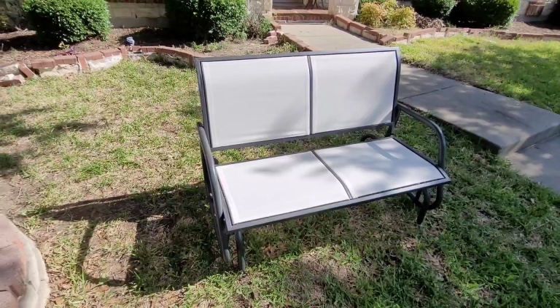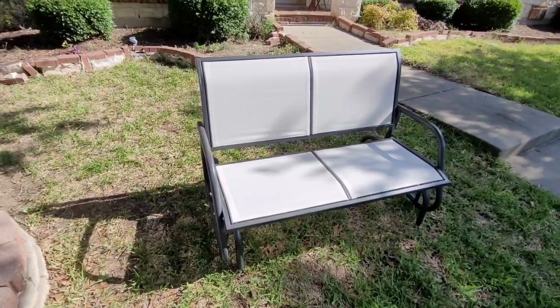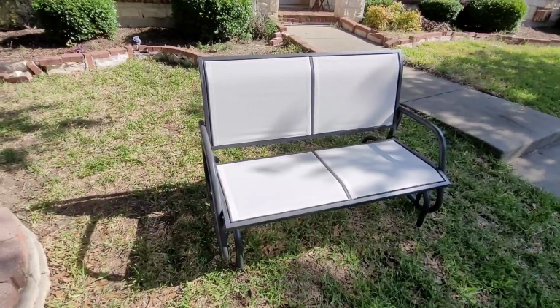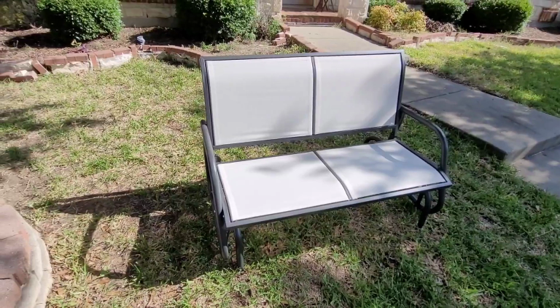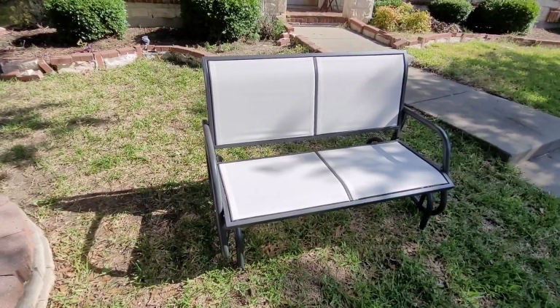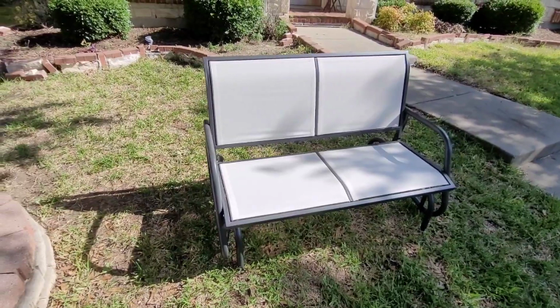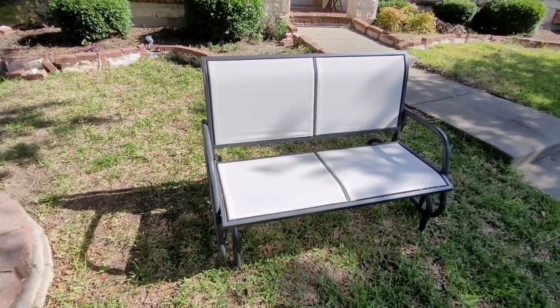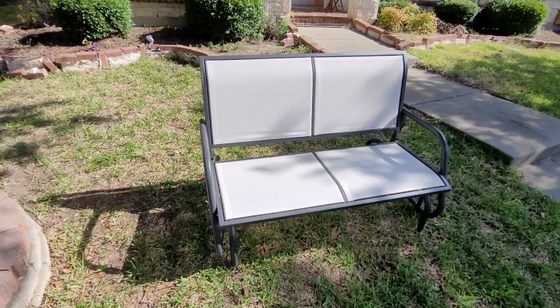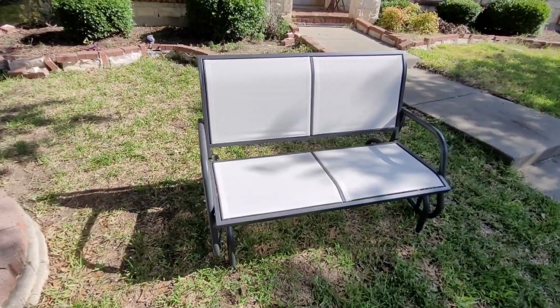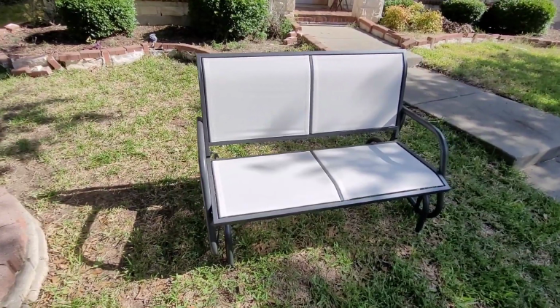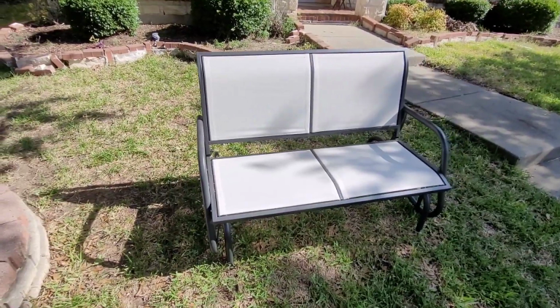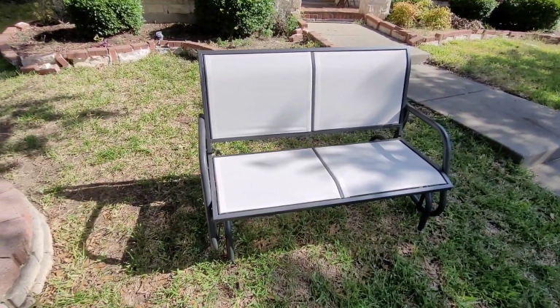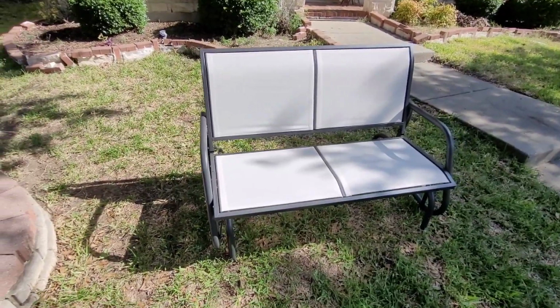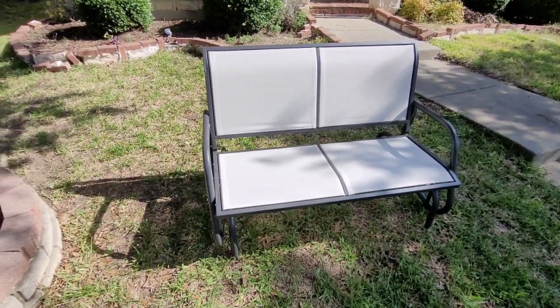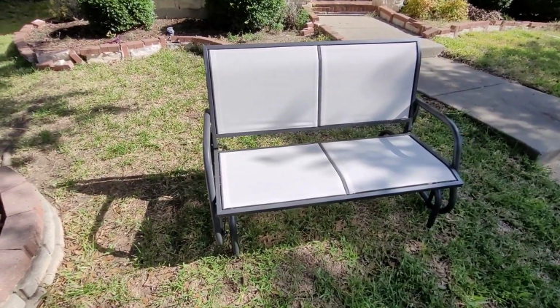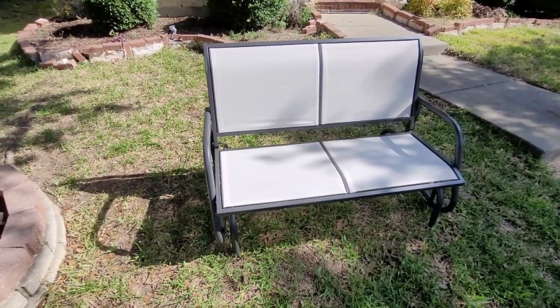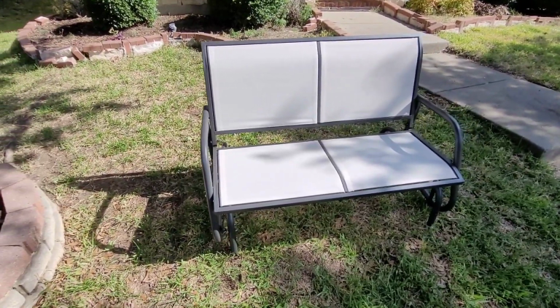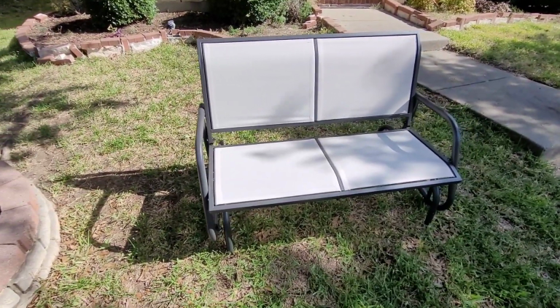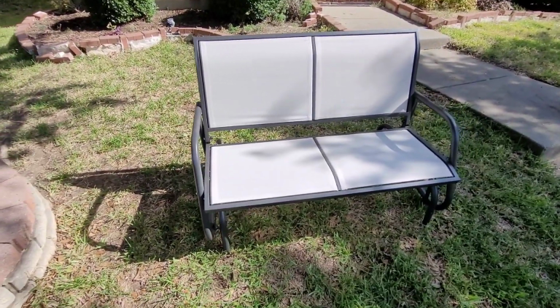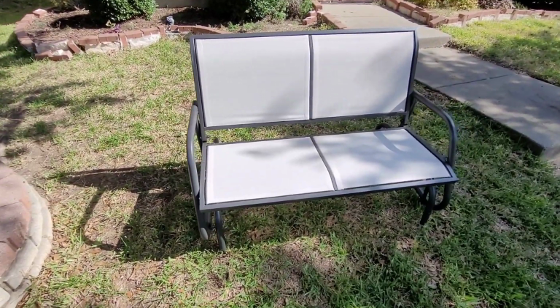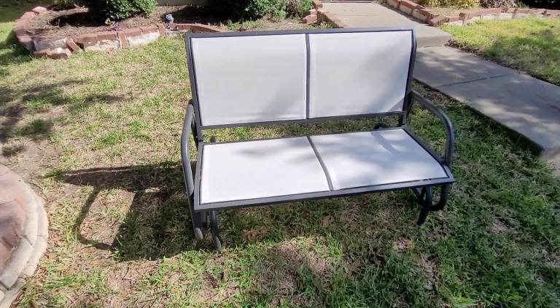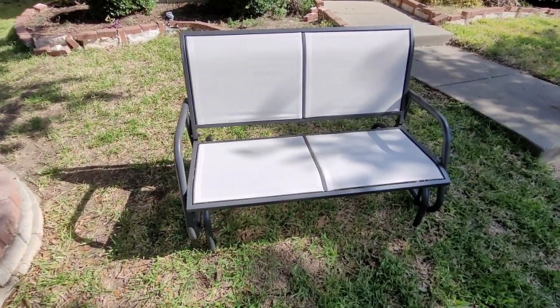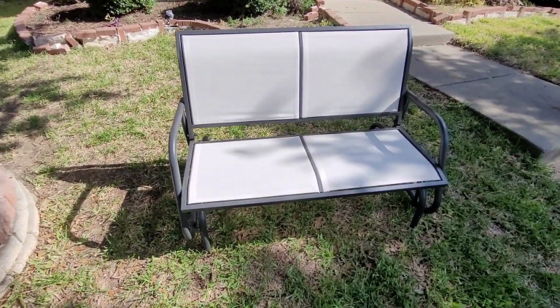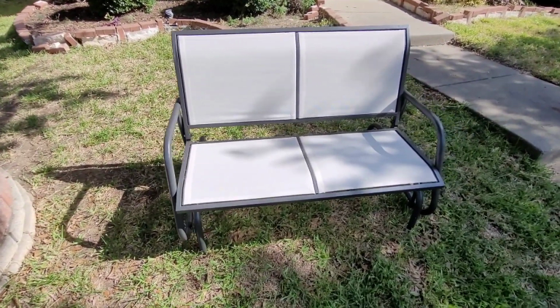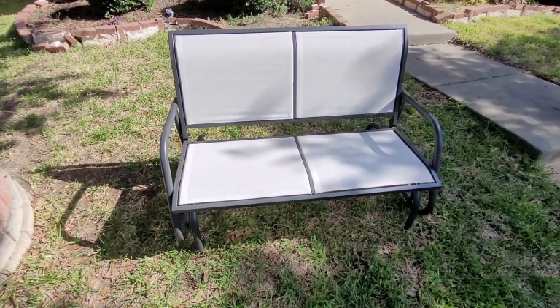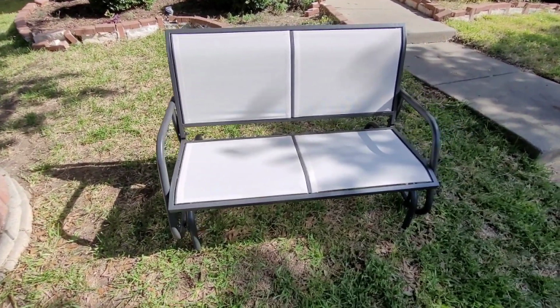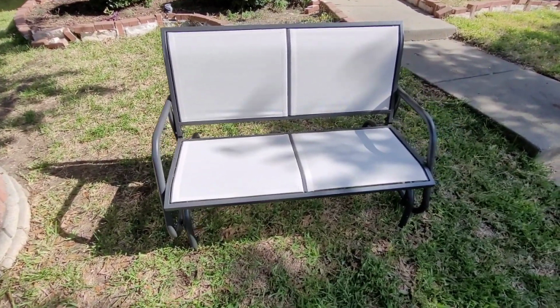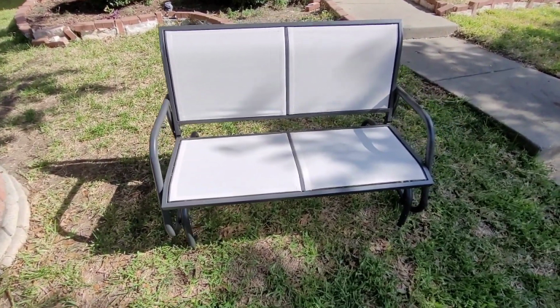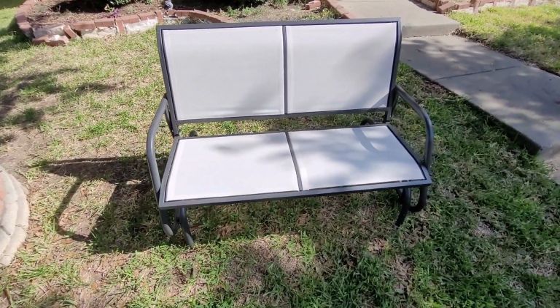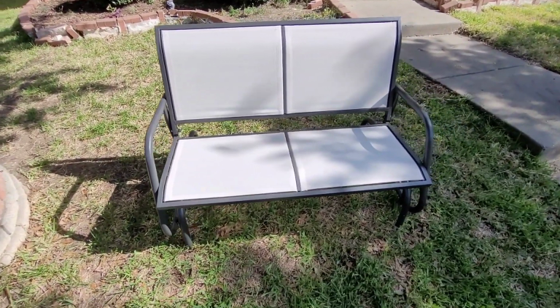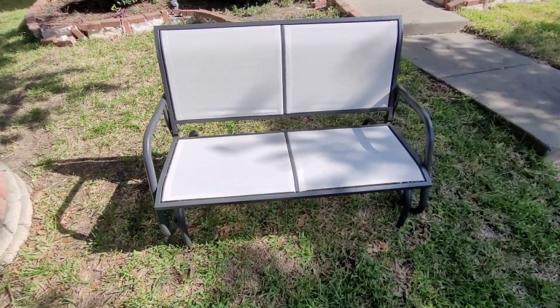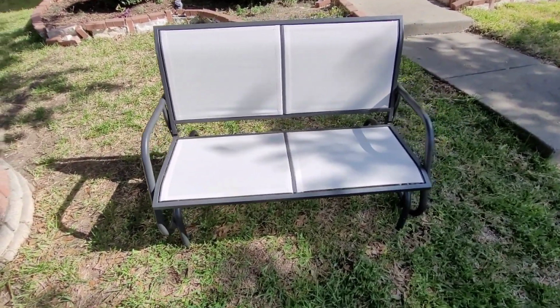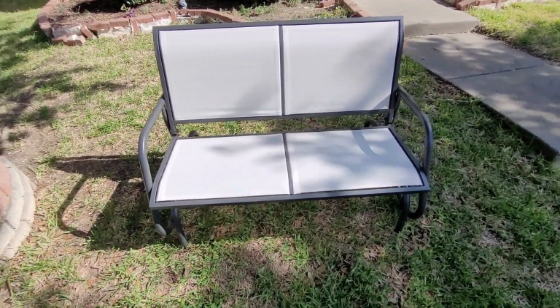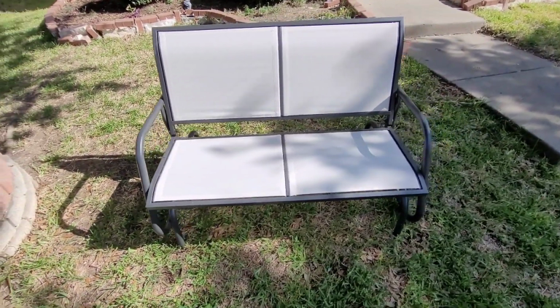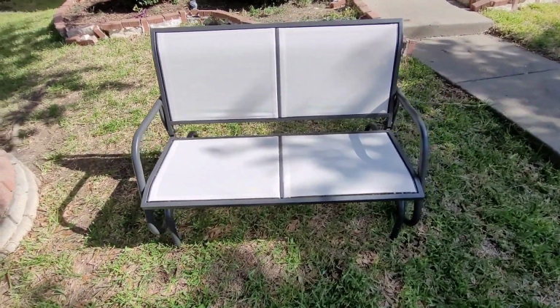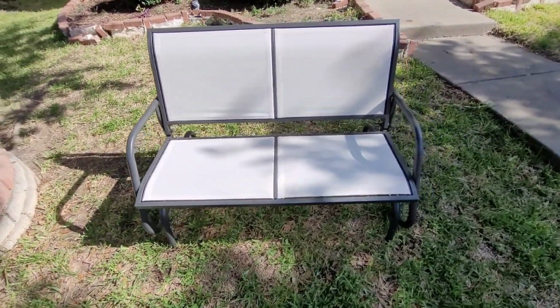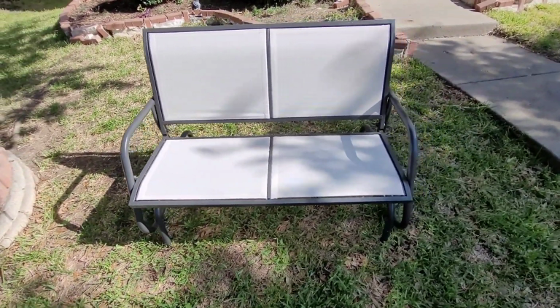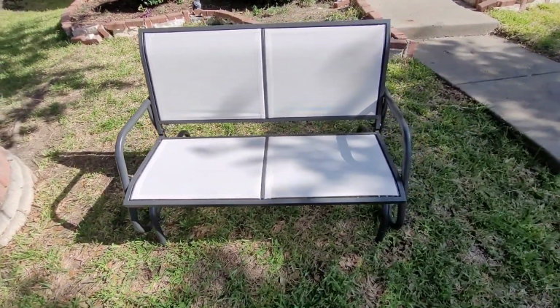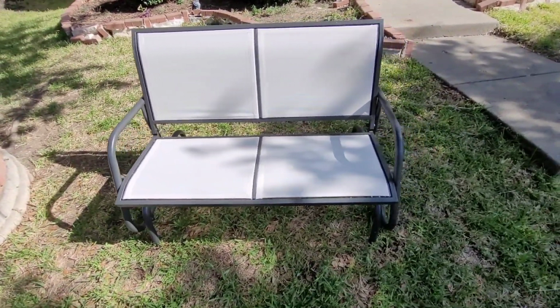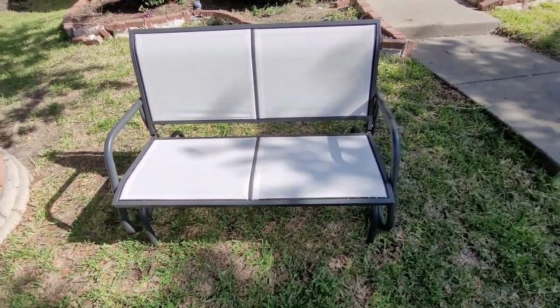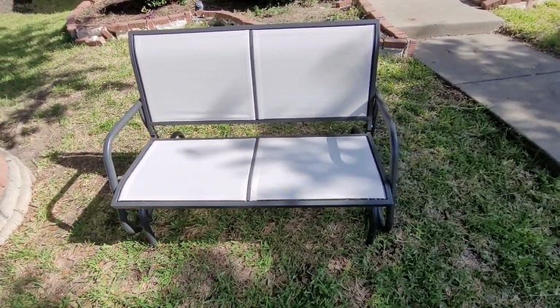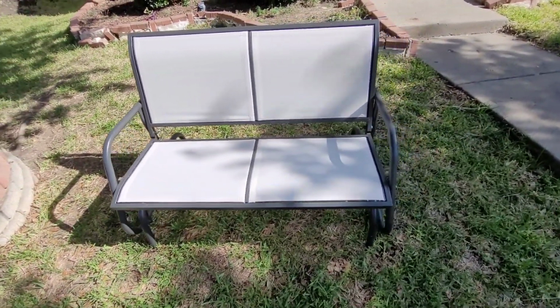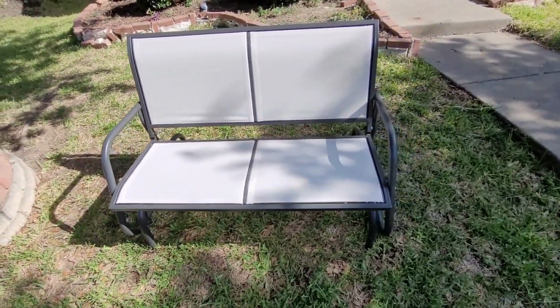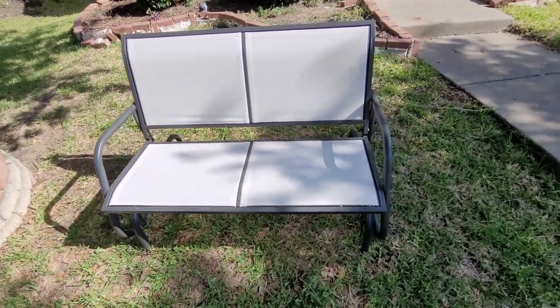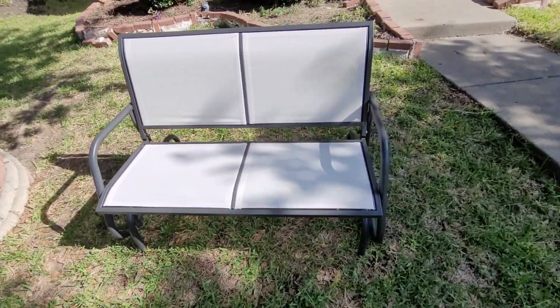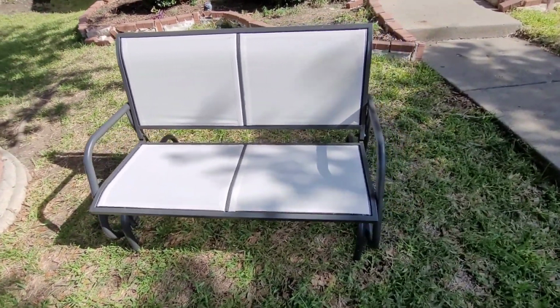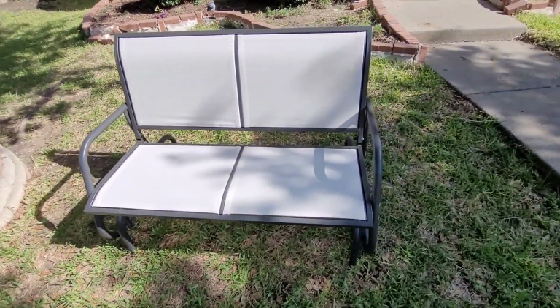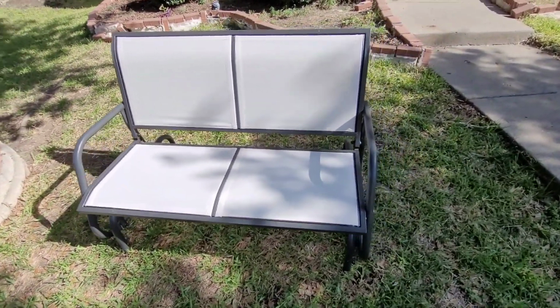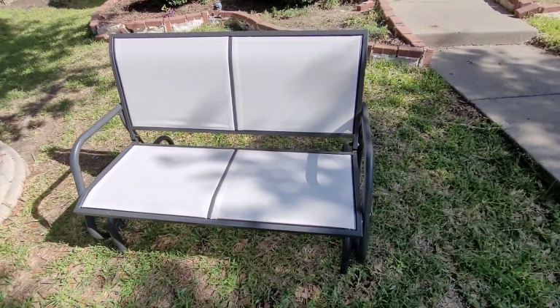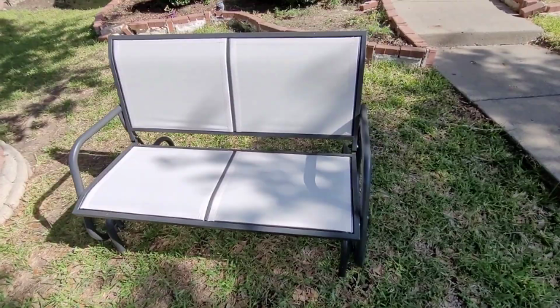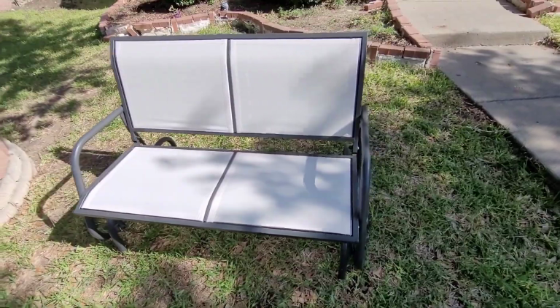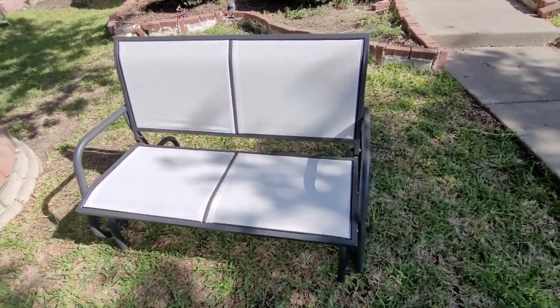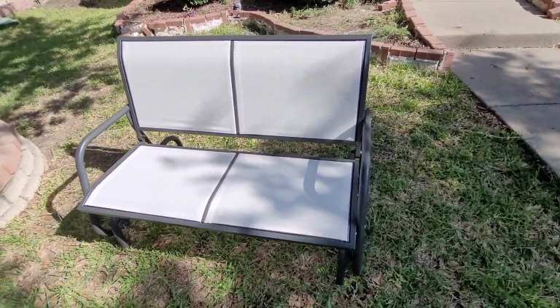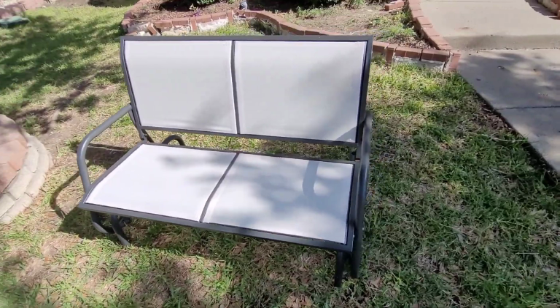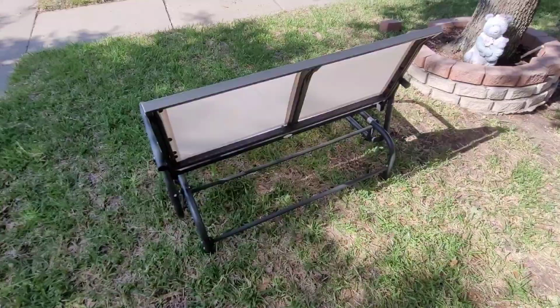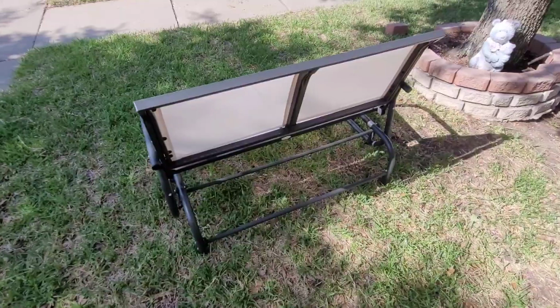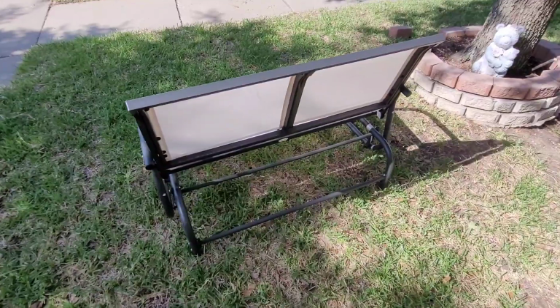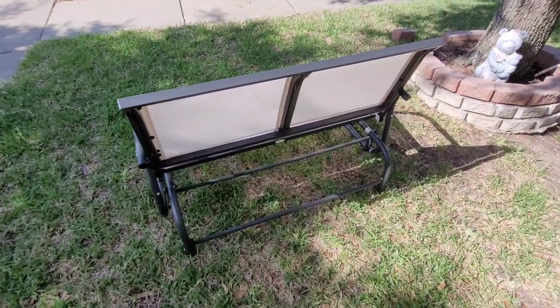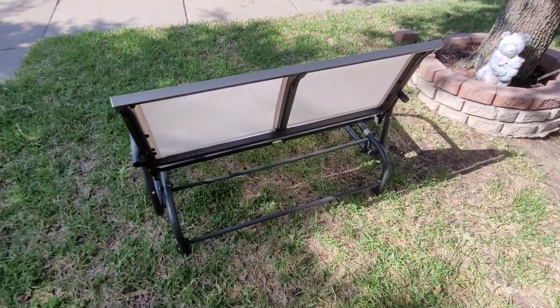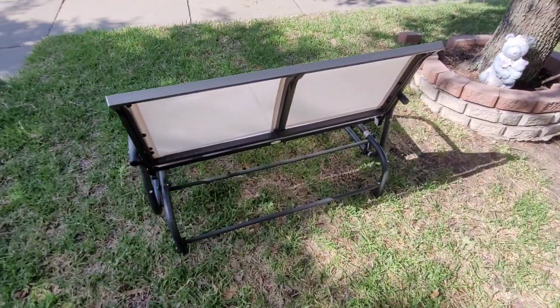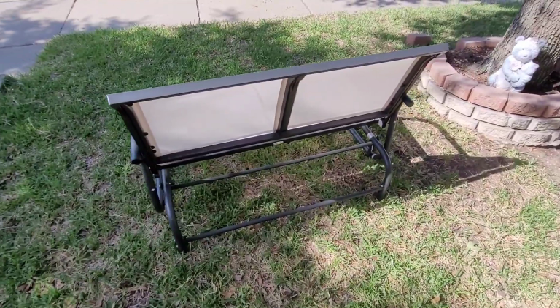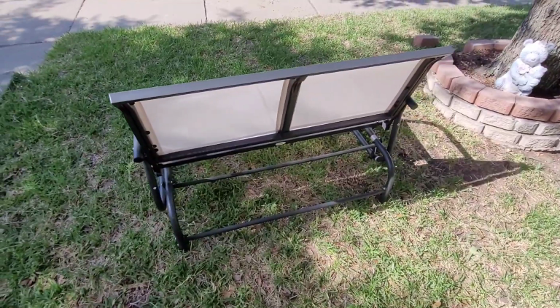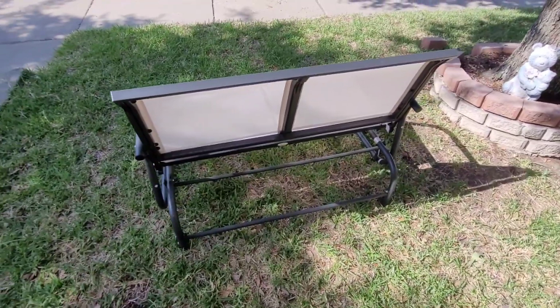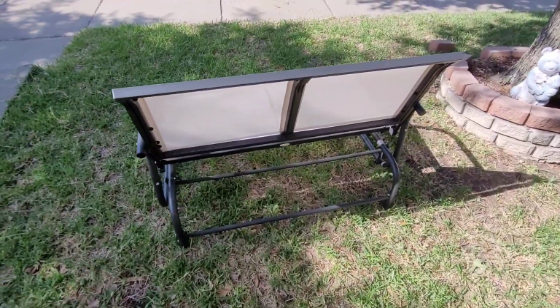This is the OutSunny Loveseat Glitter Bench. We decided upon this beauty after months of research. Why did we choose it?